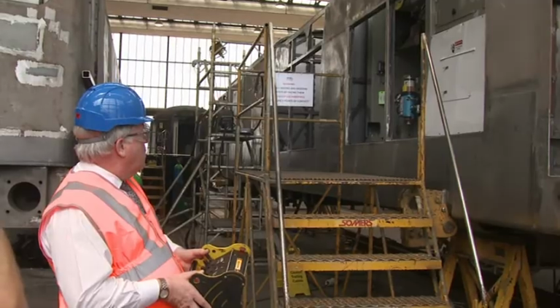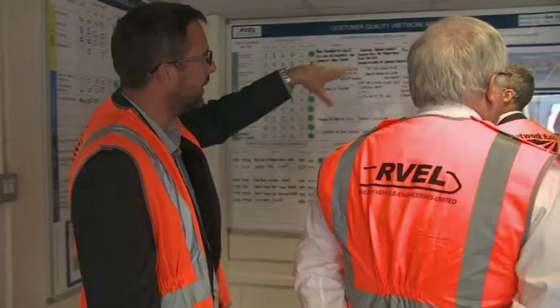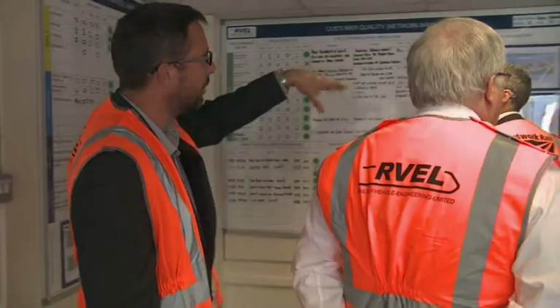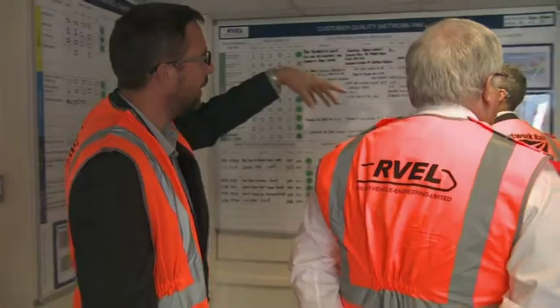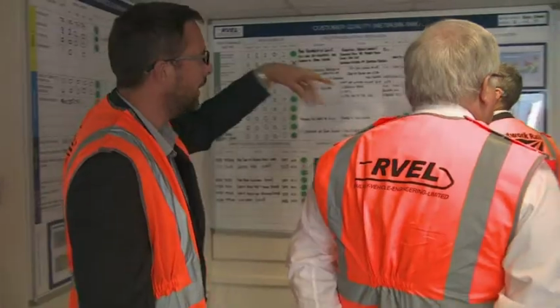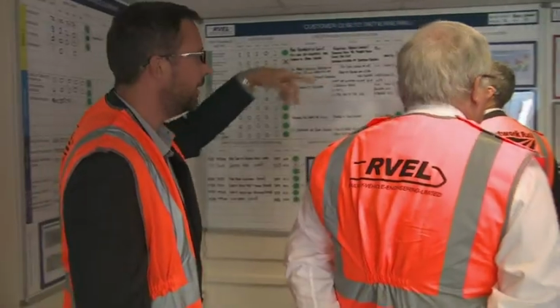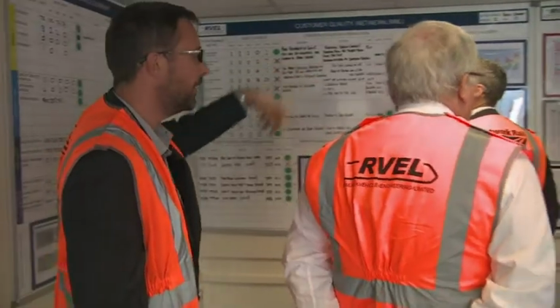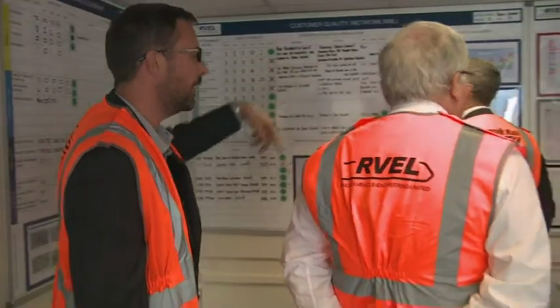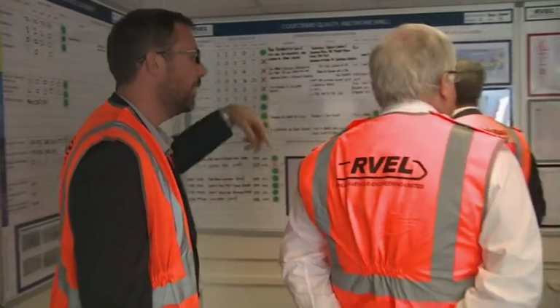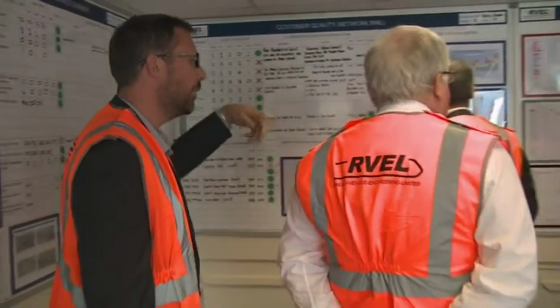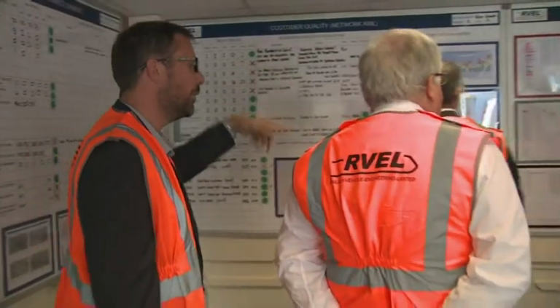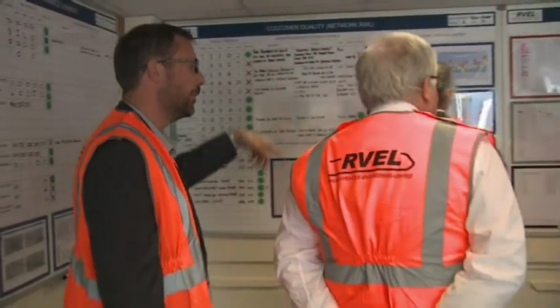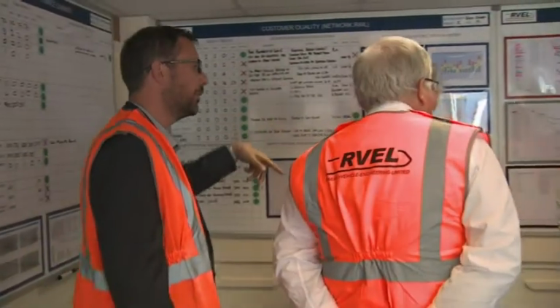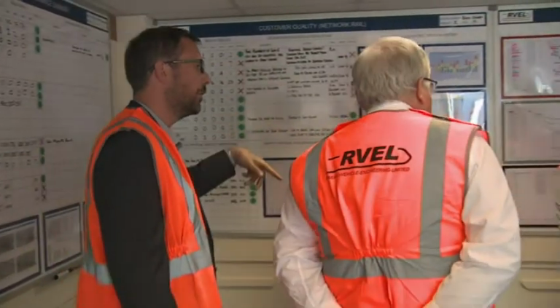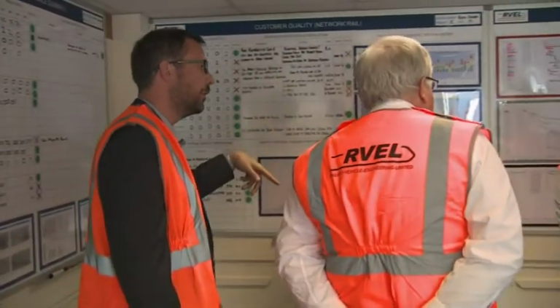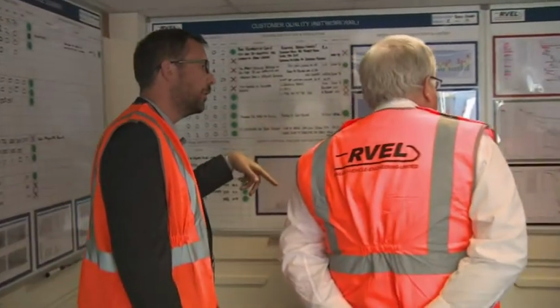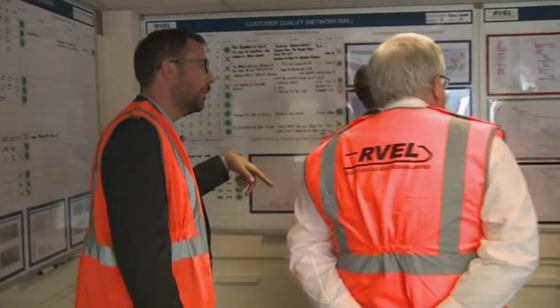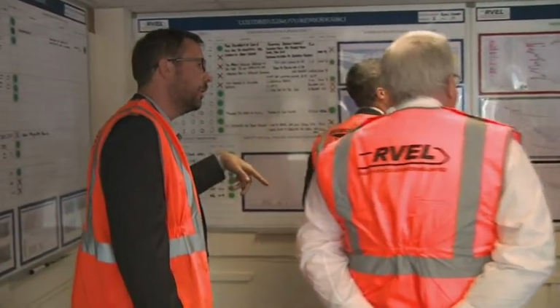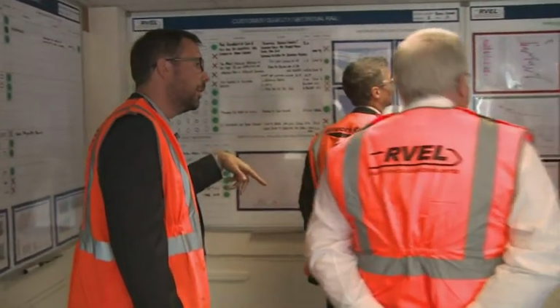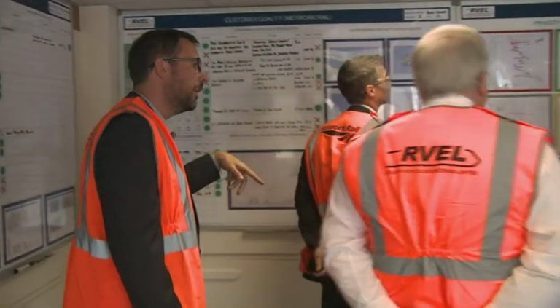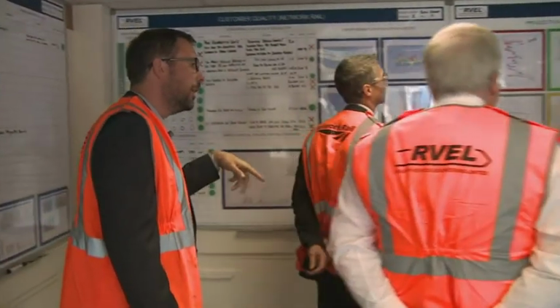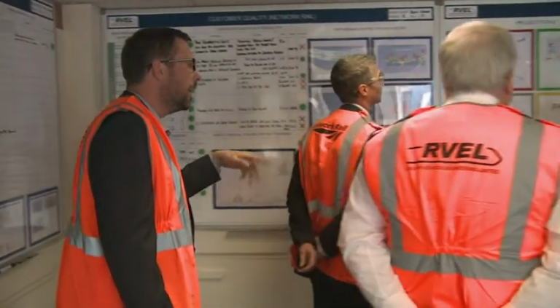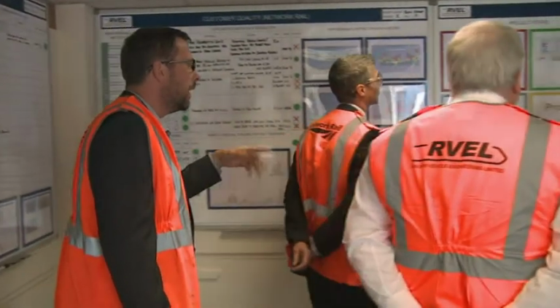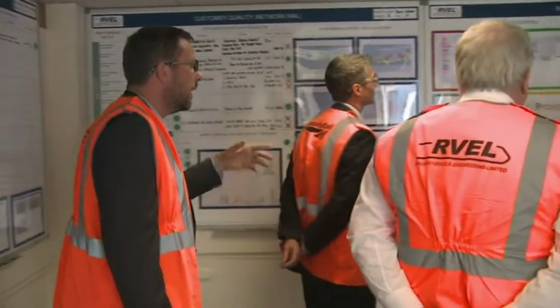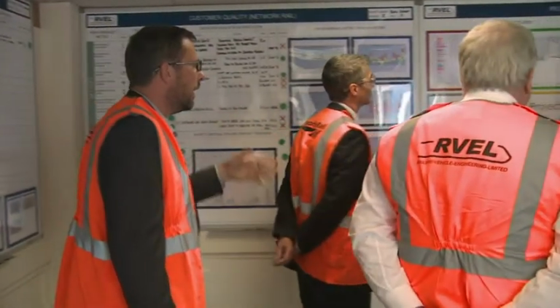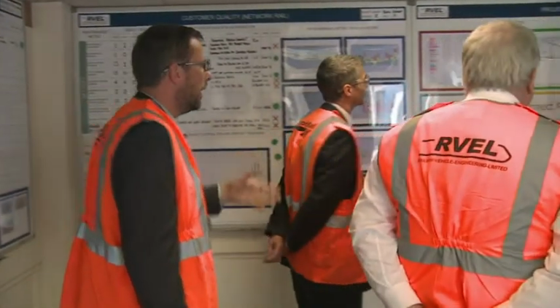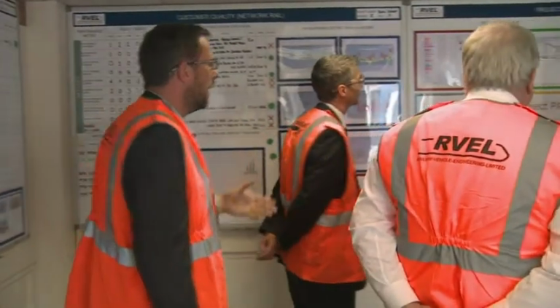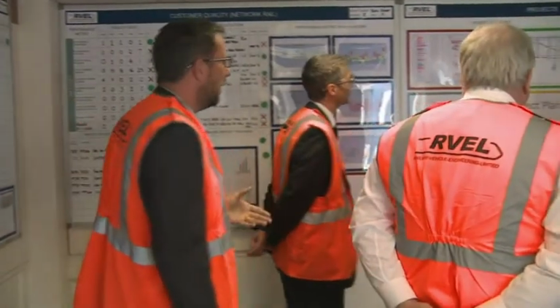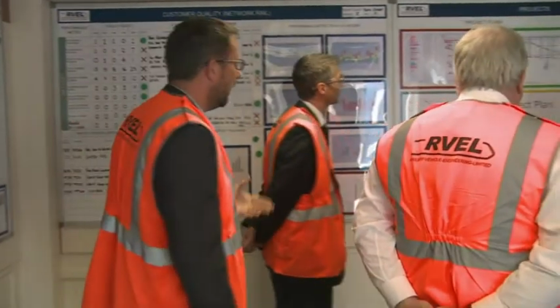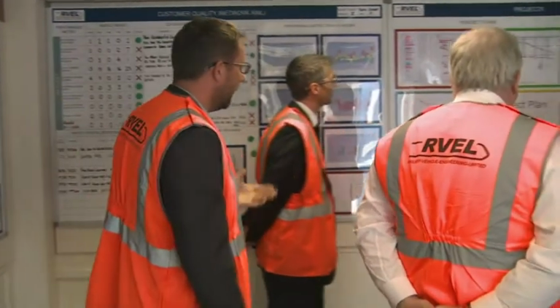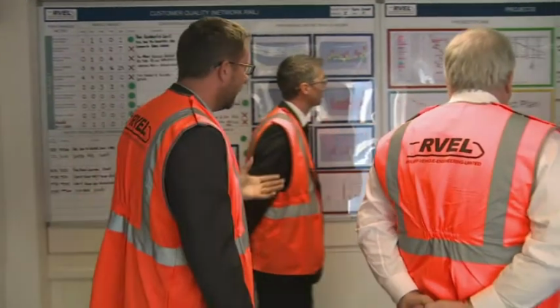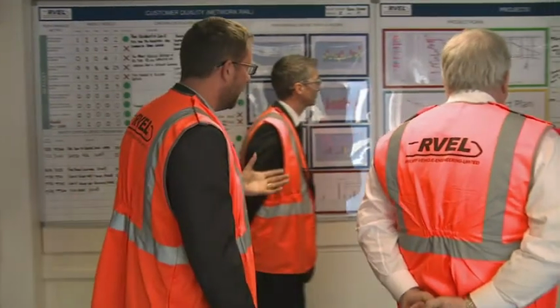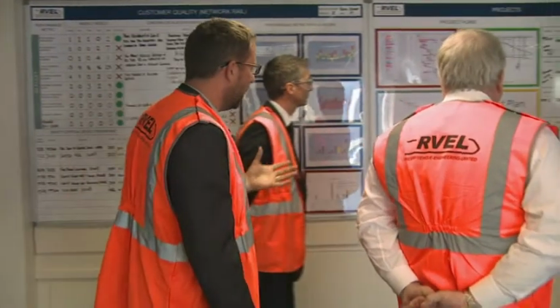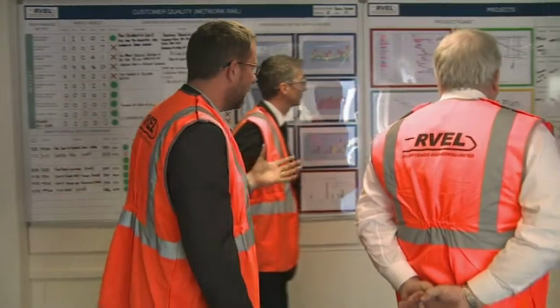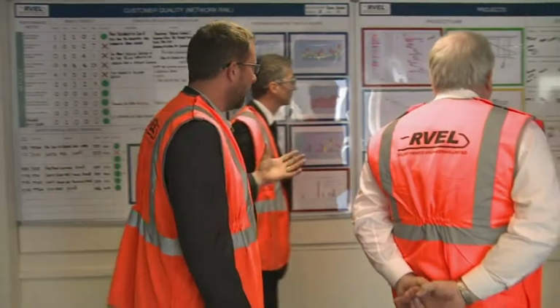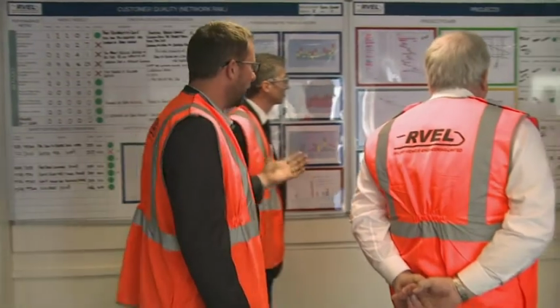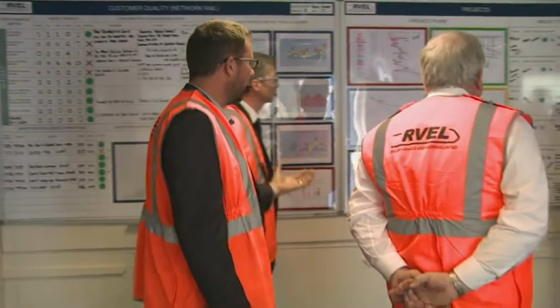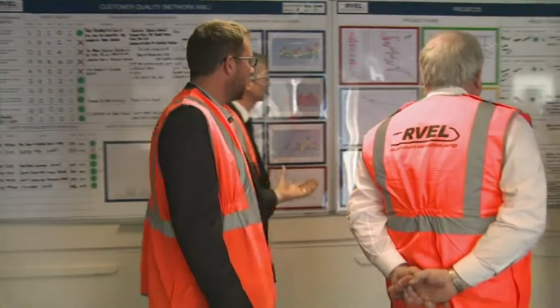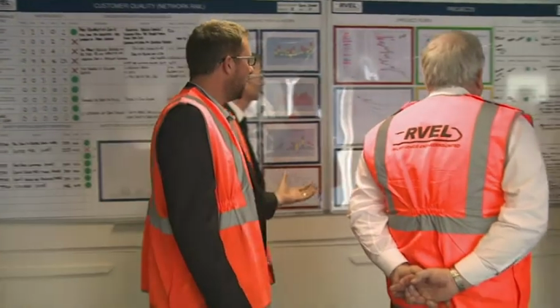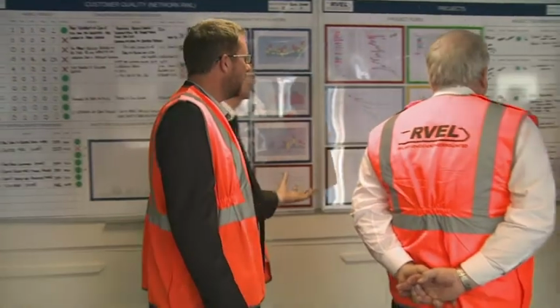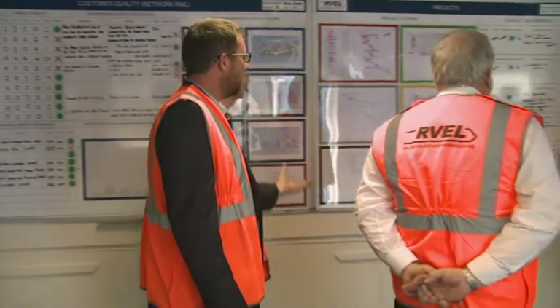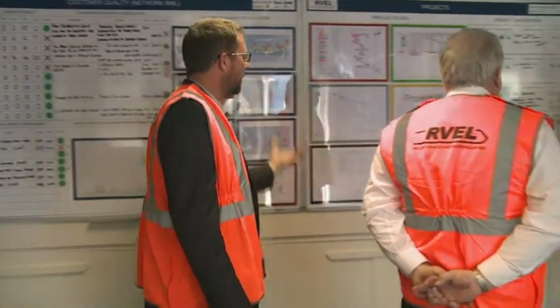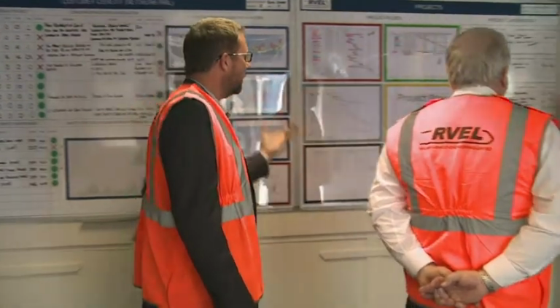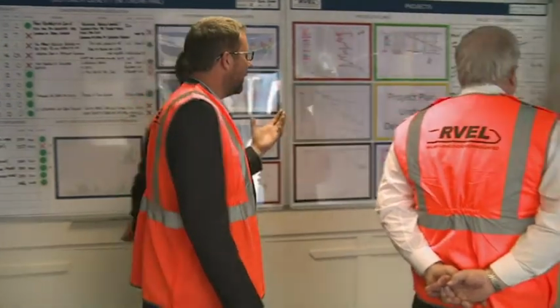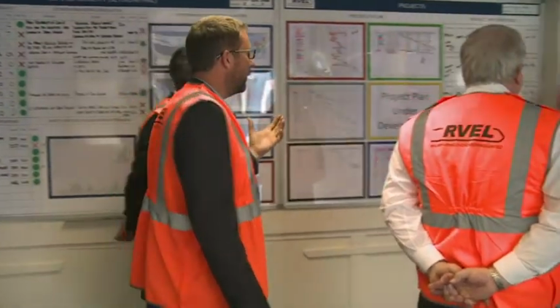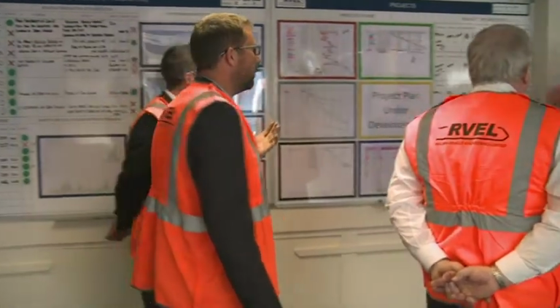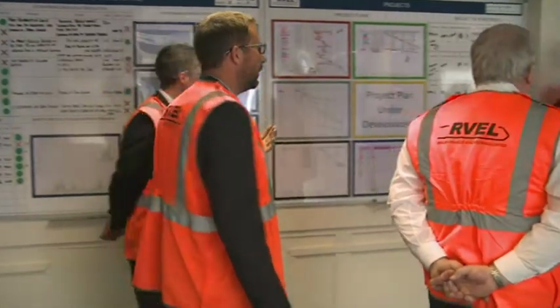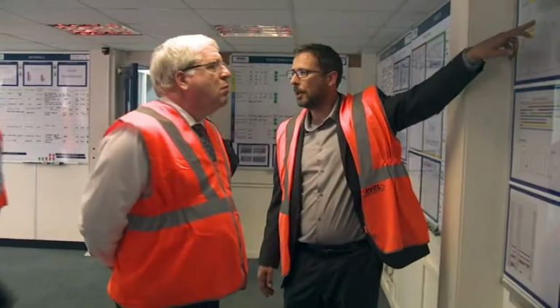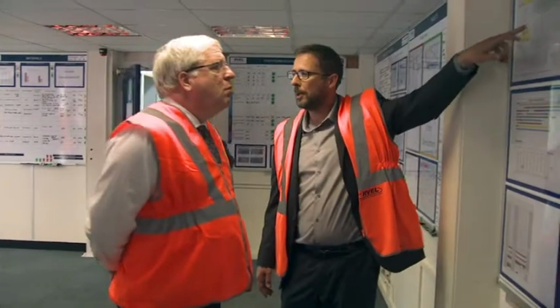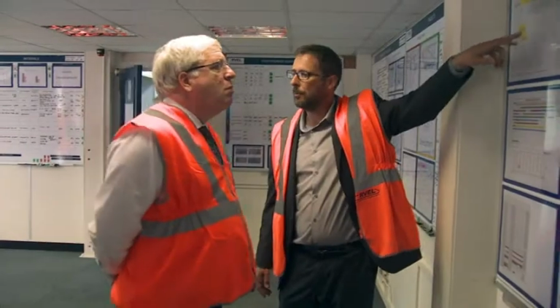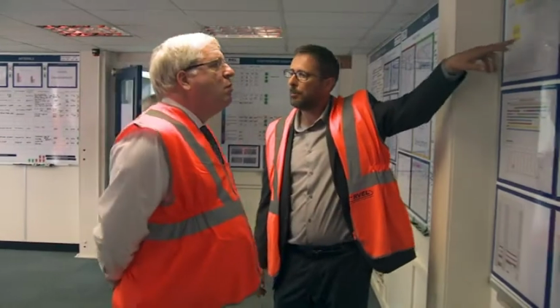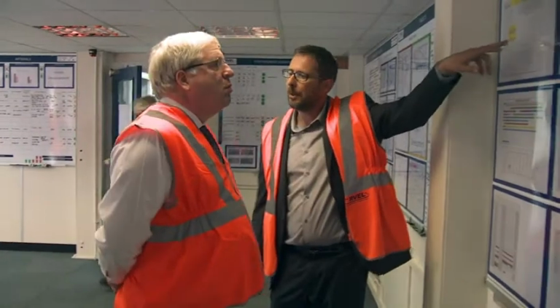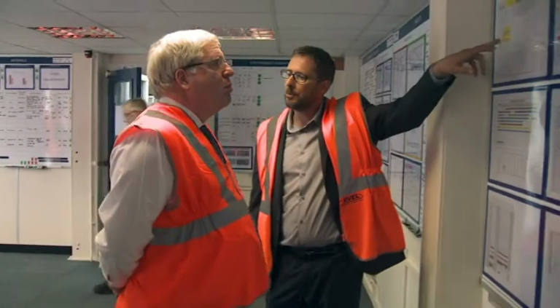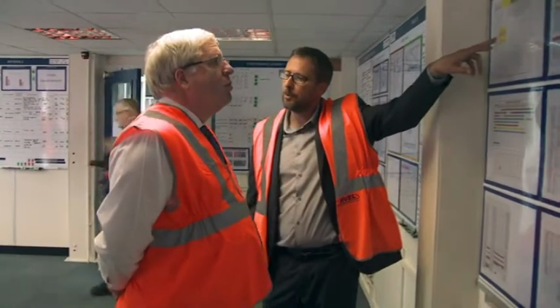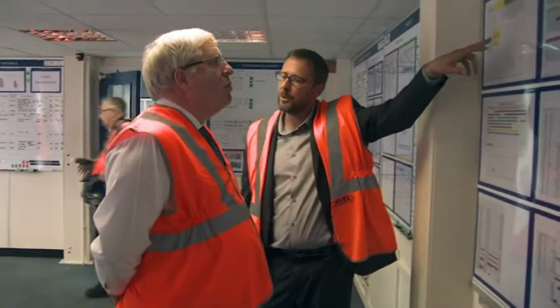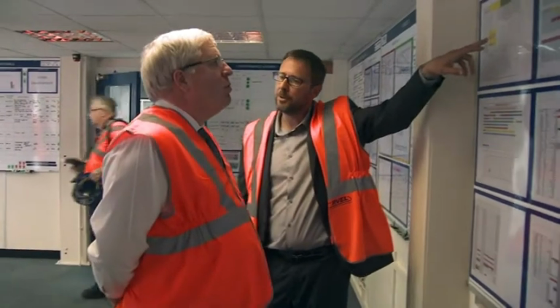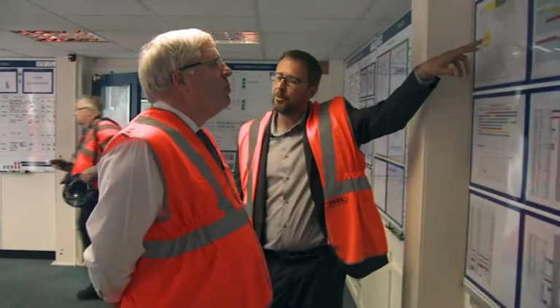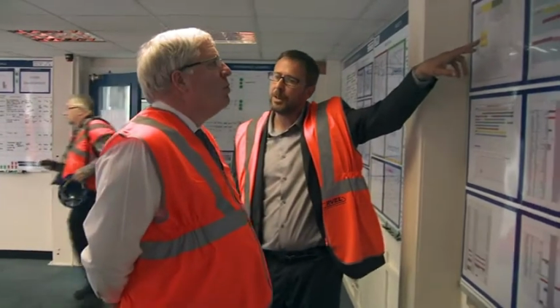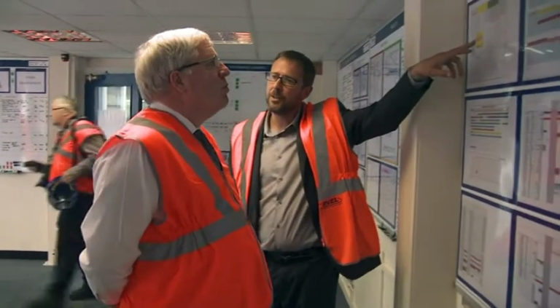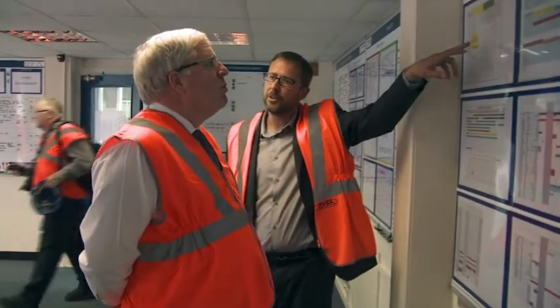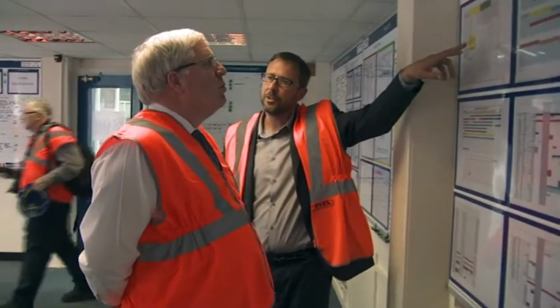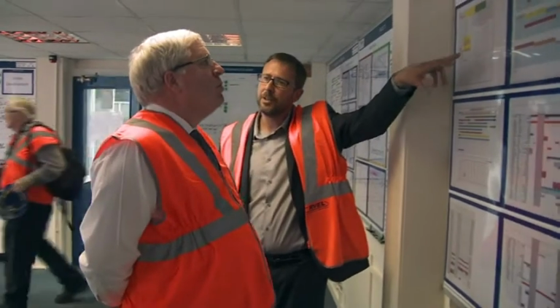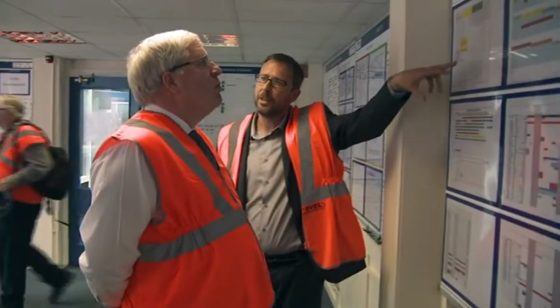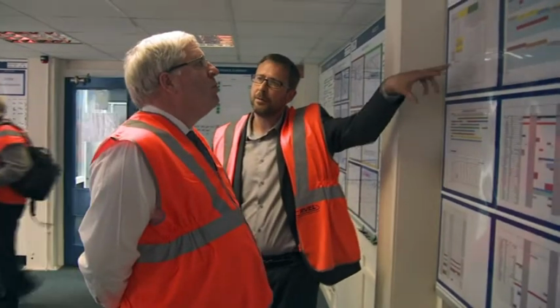The visit rounded off in the visual management suite, the heart of Revel's lean manufacturing process.